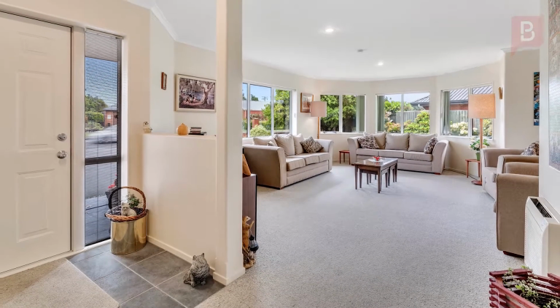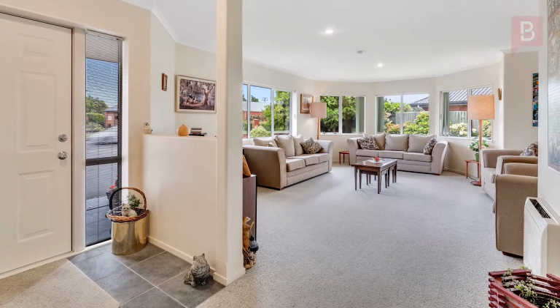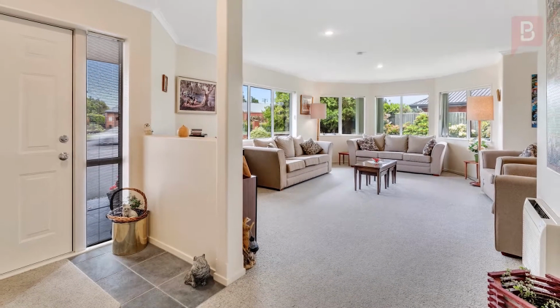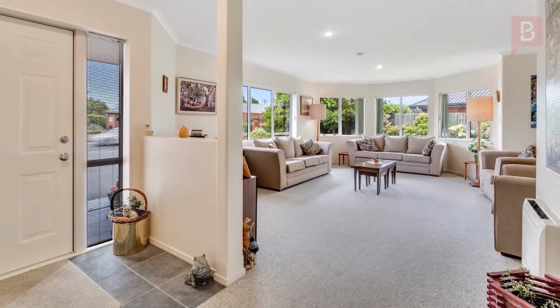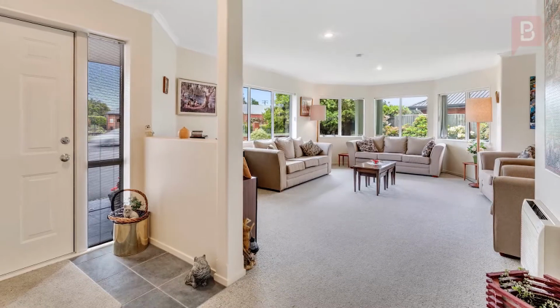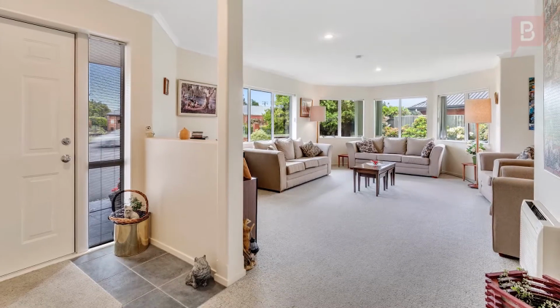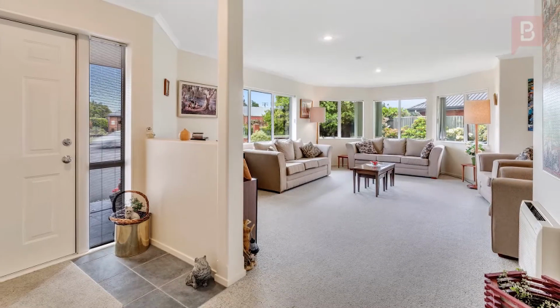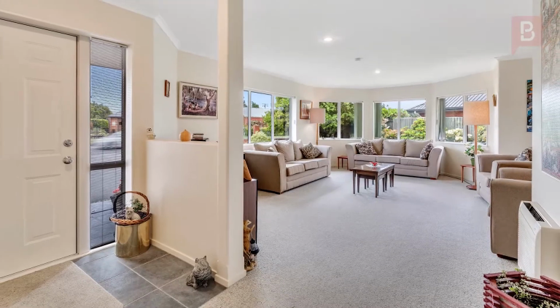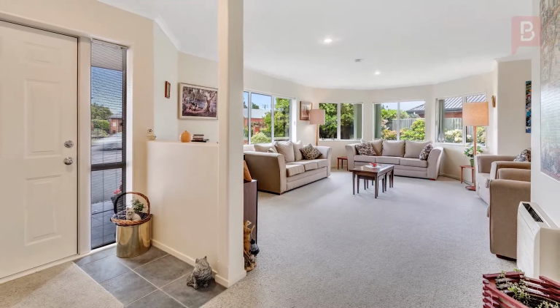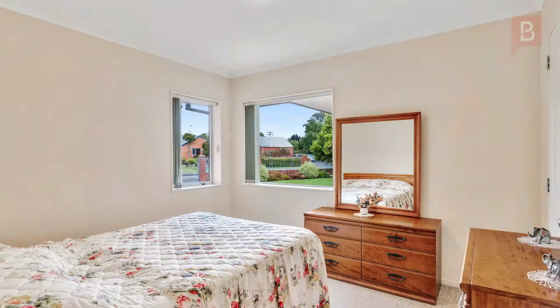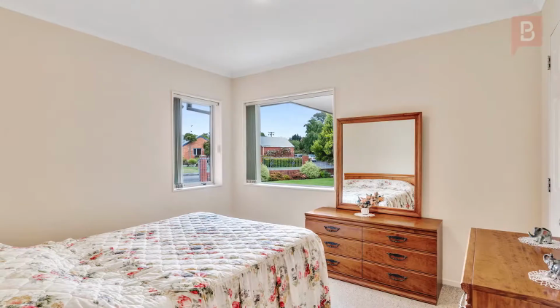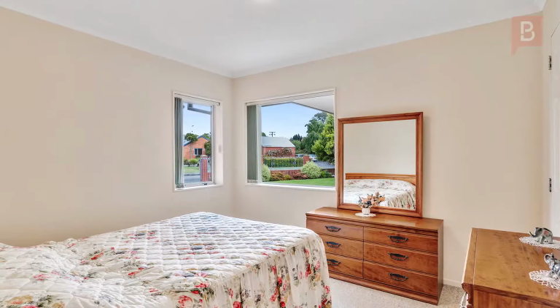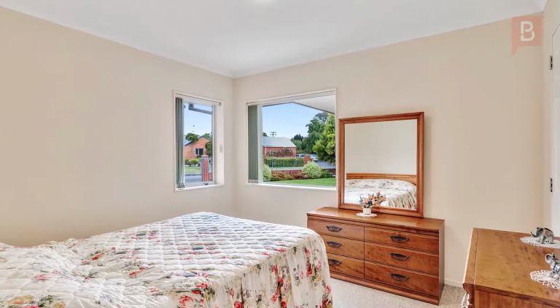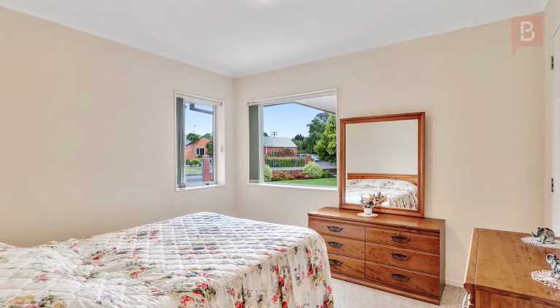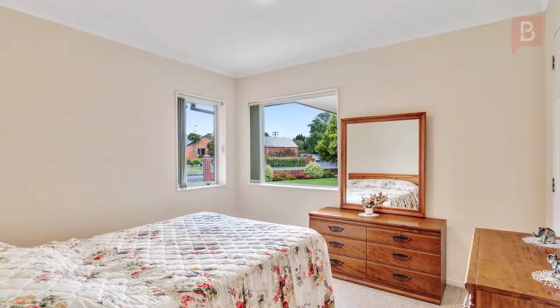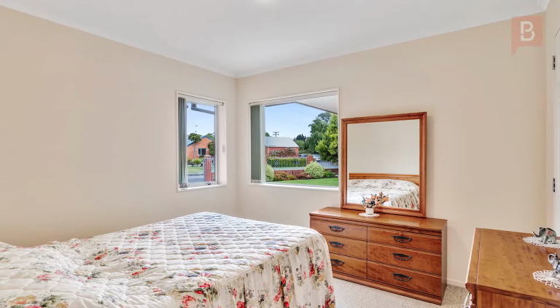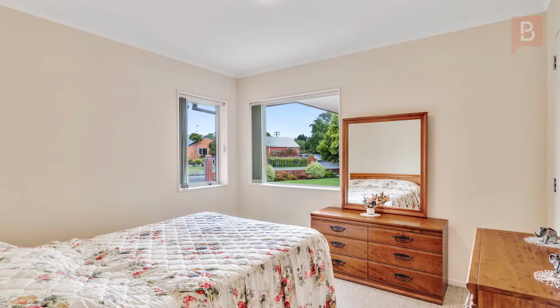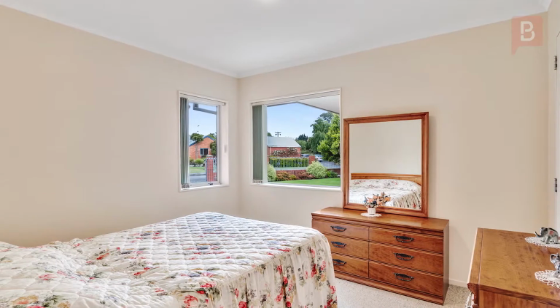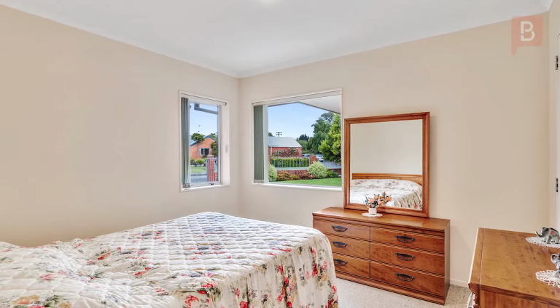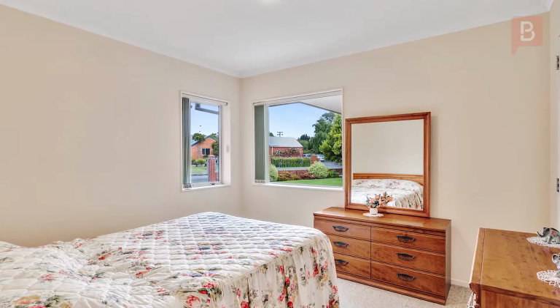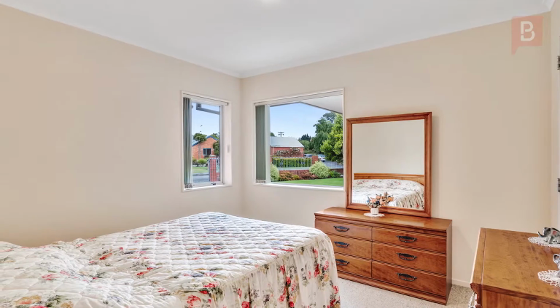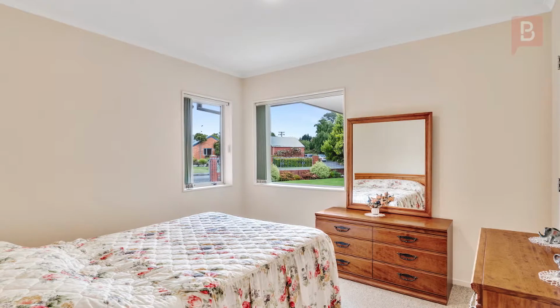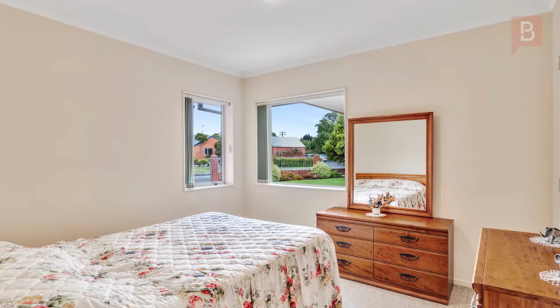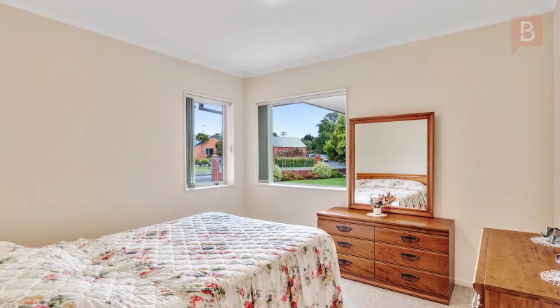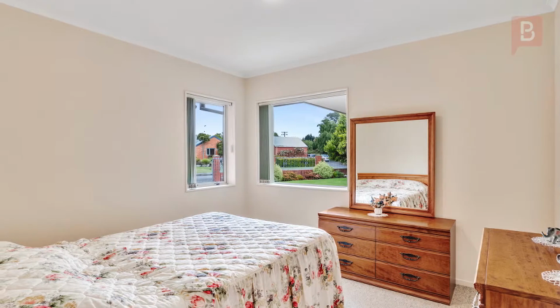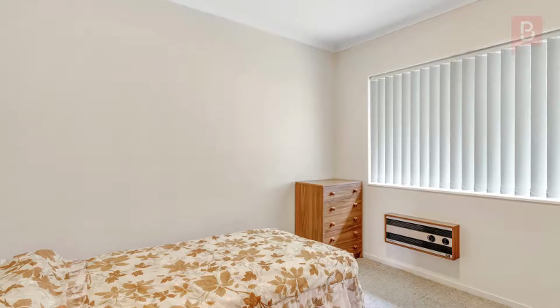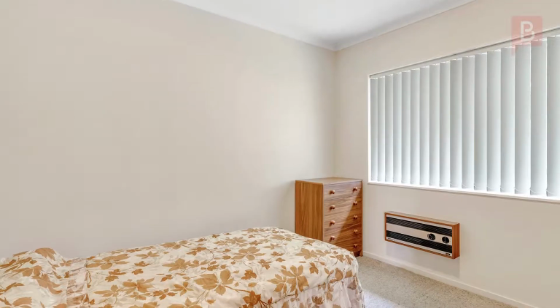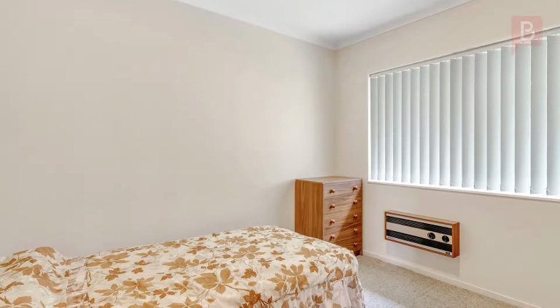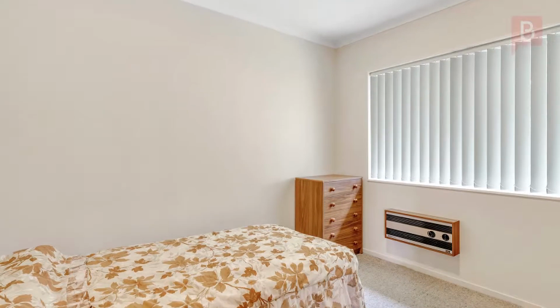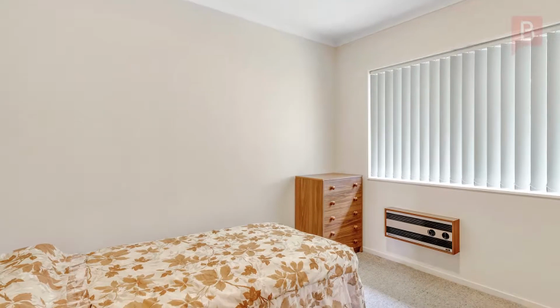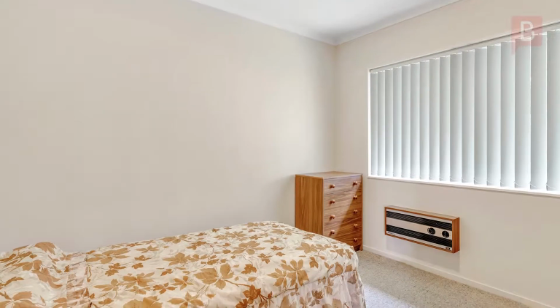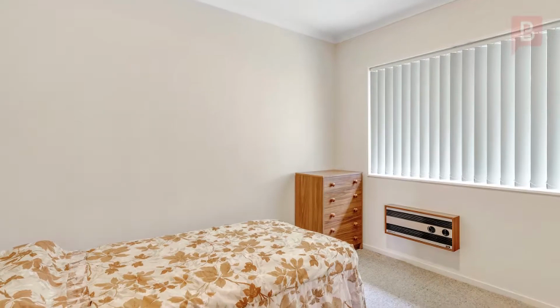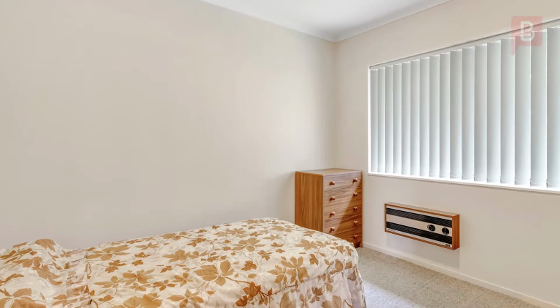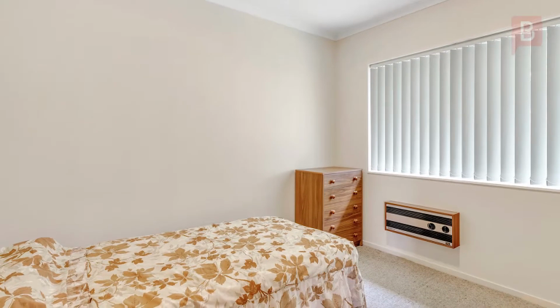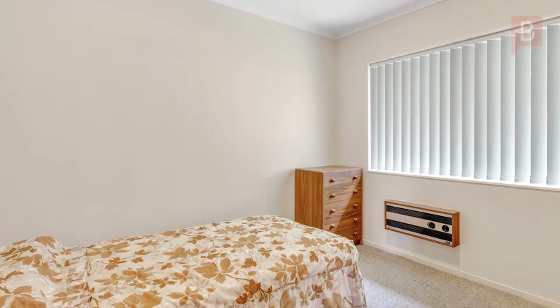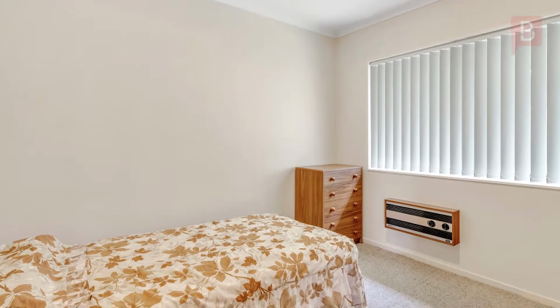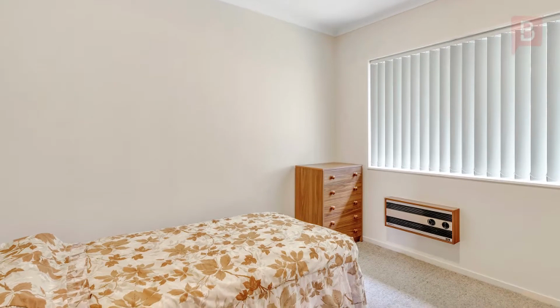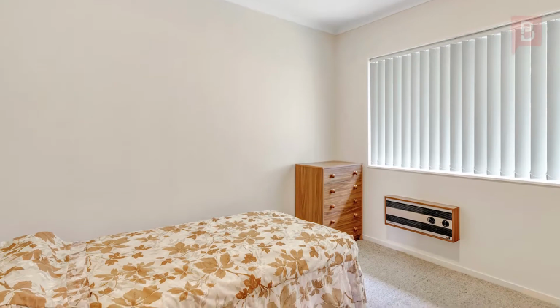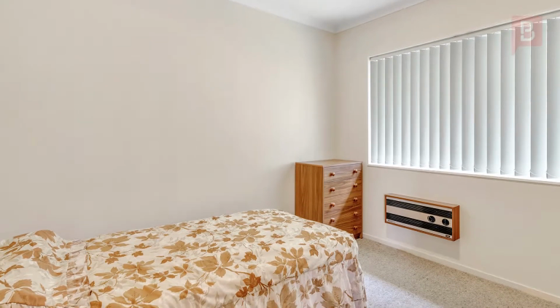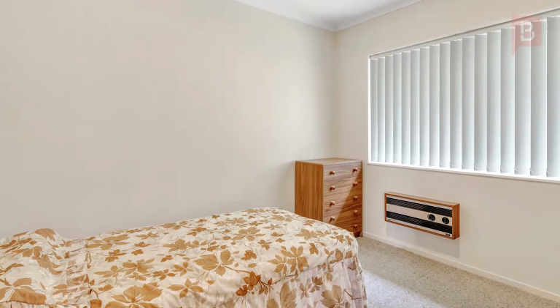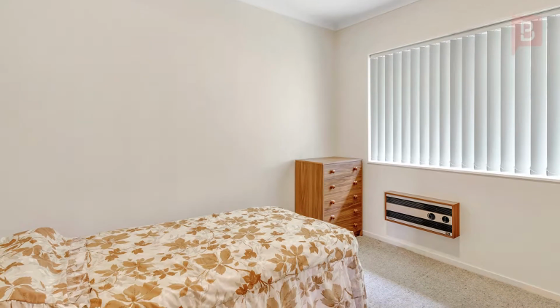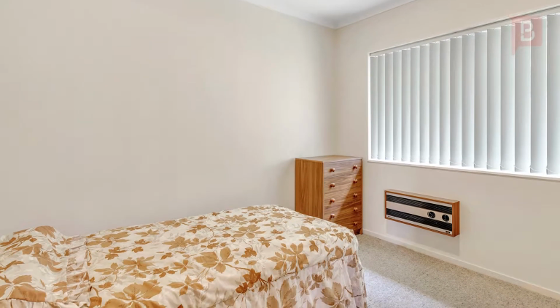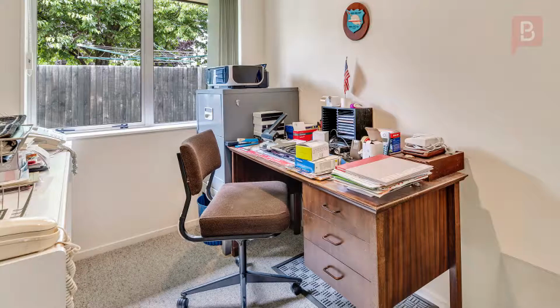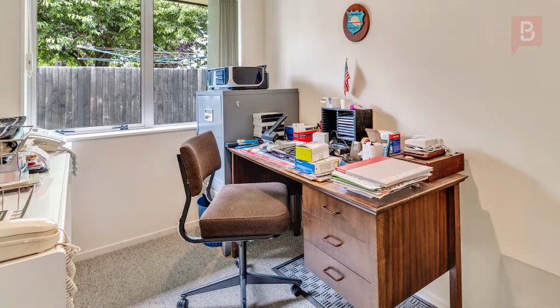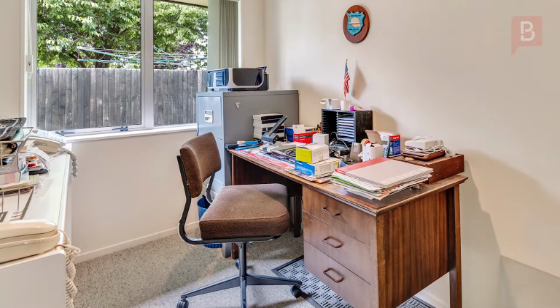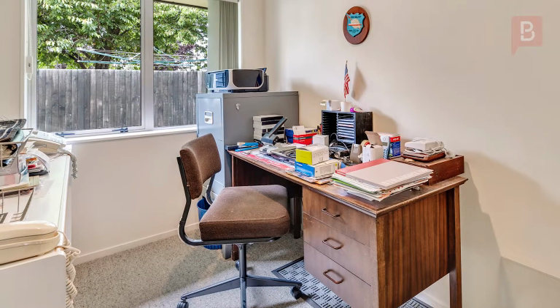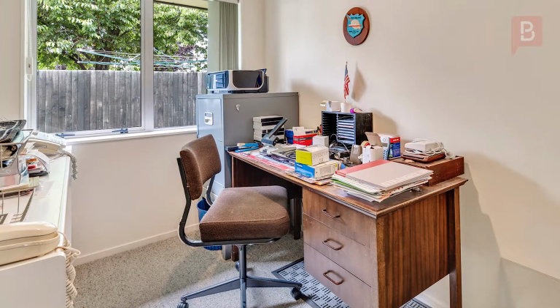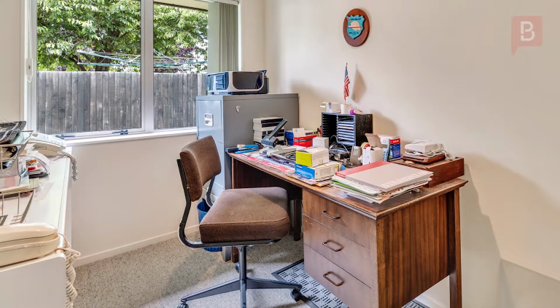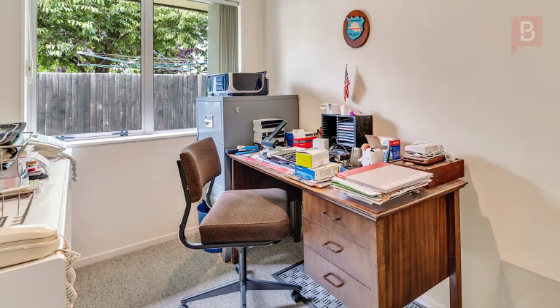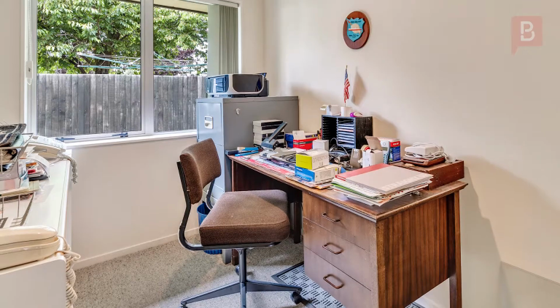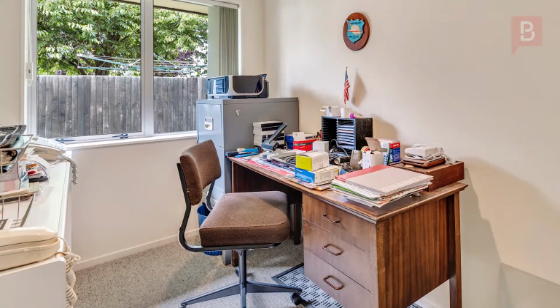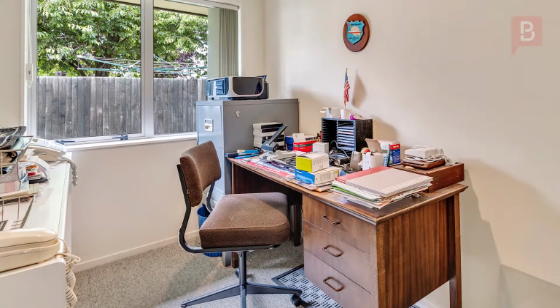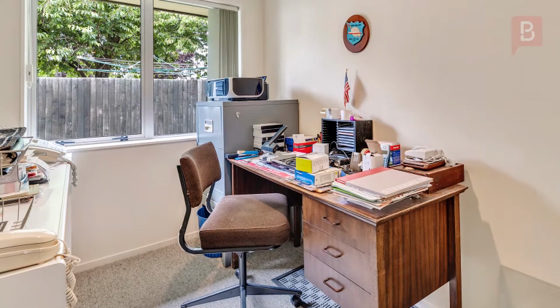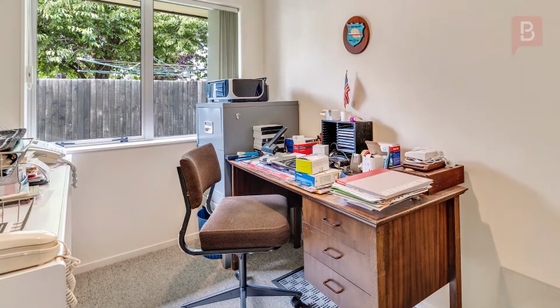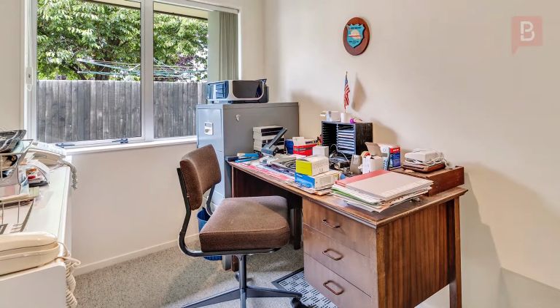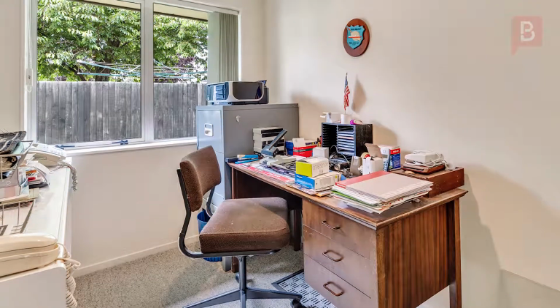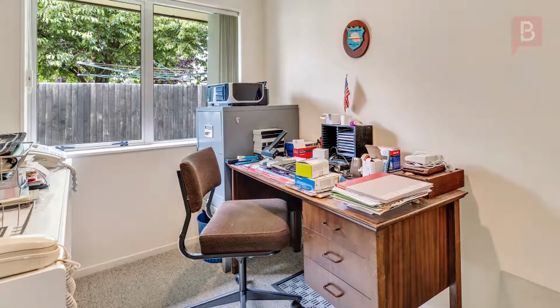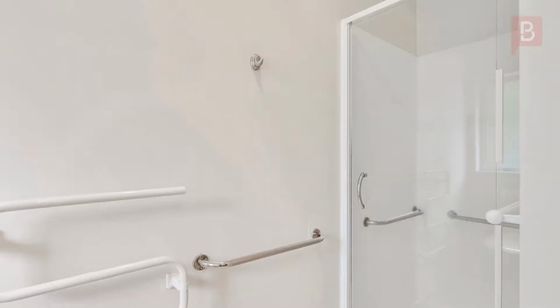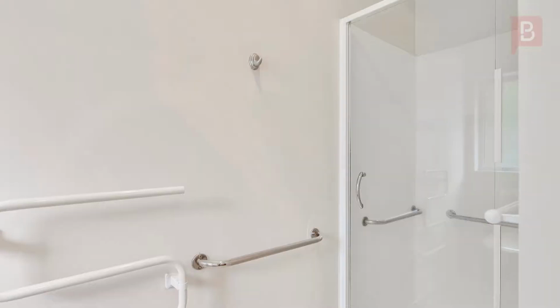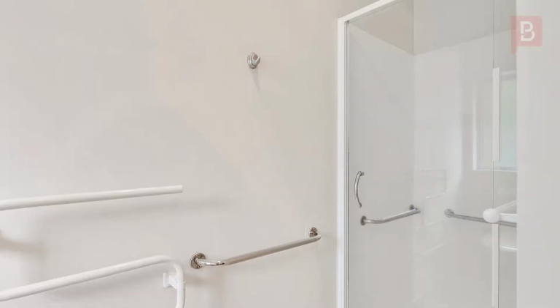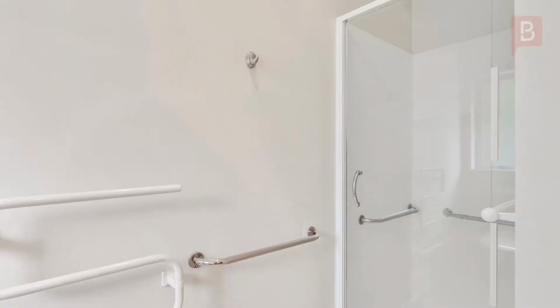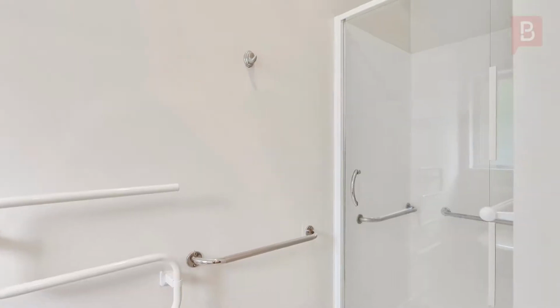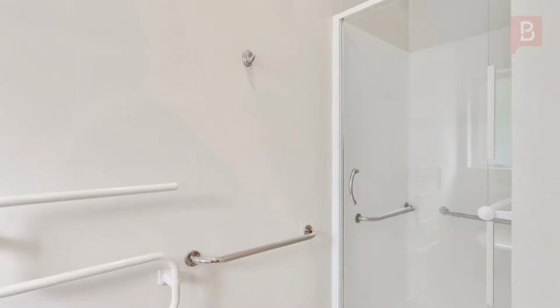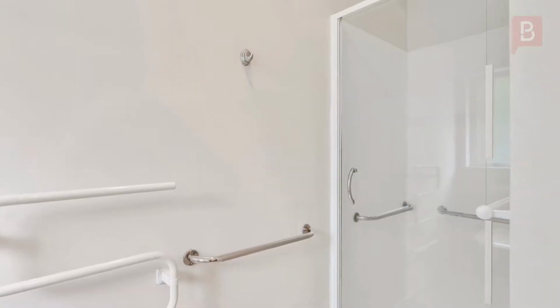Full insulation and heat pumps keep all 3 bedrooms and study incredibly warm, with the convenience of an ensuite featuring in the master.